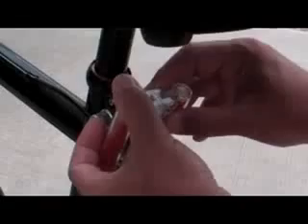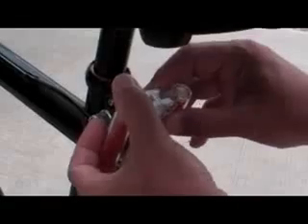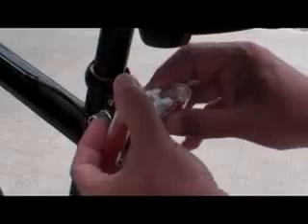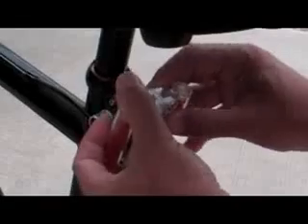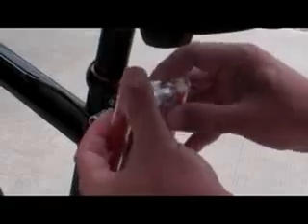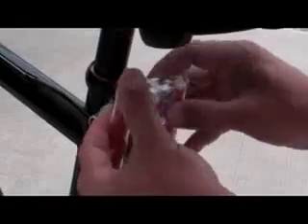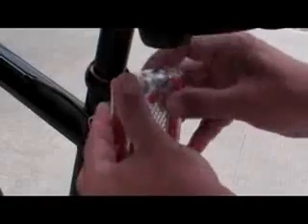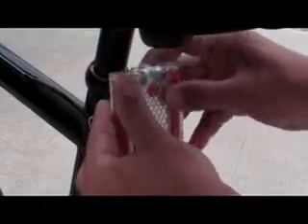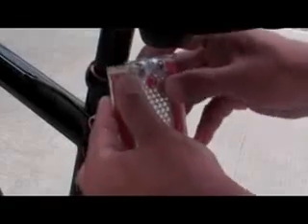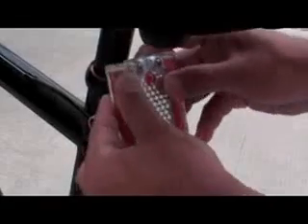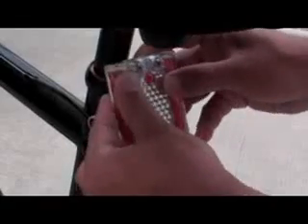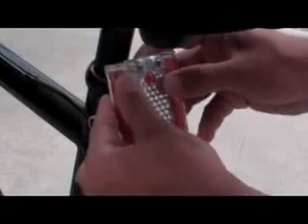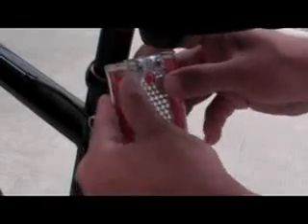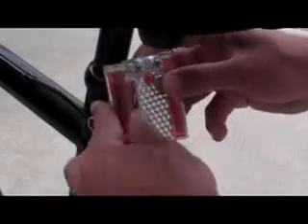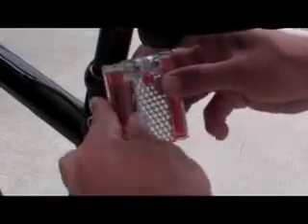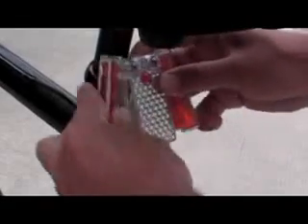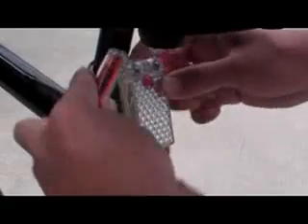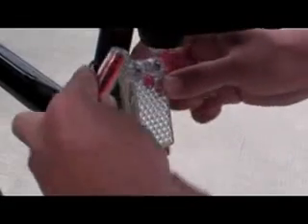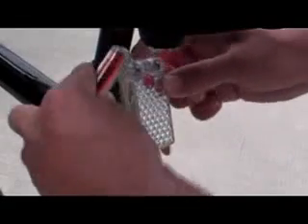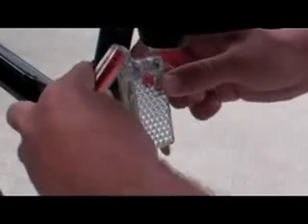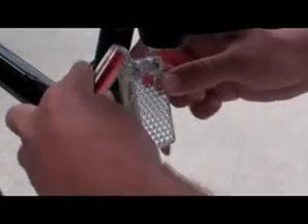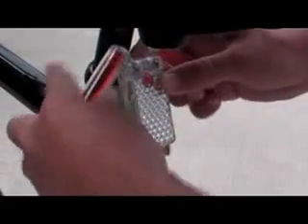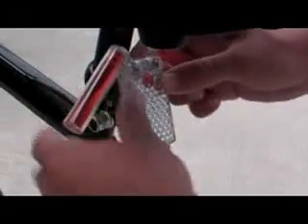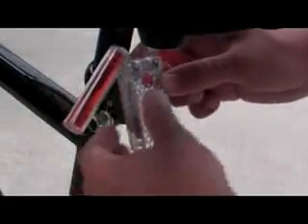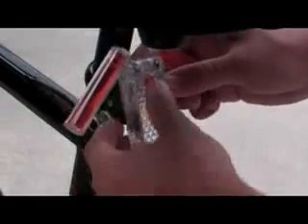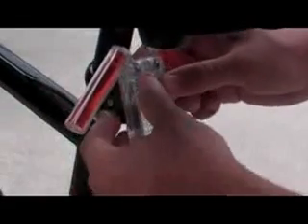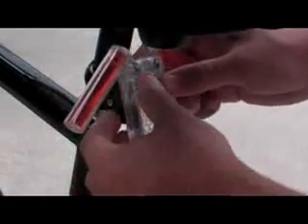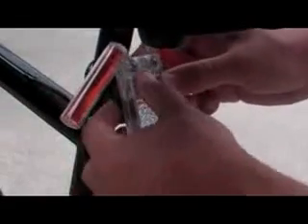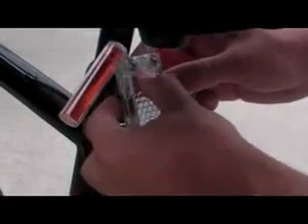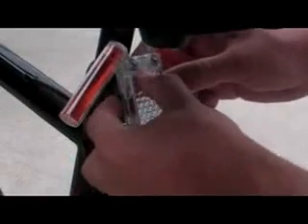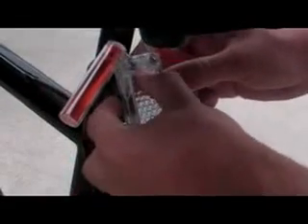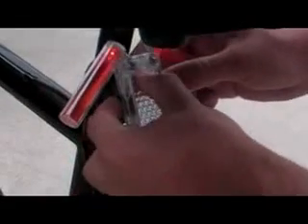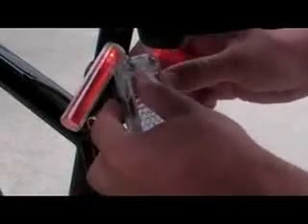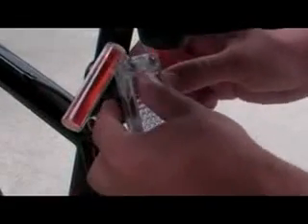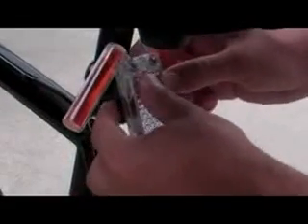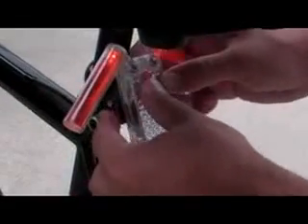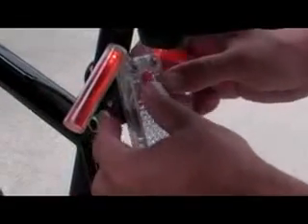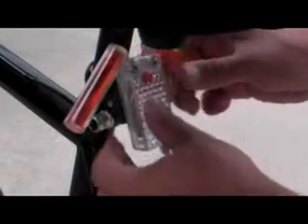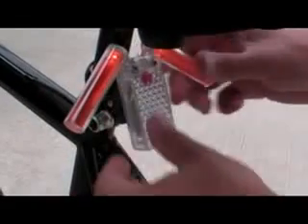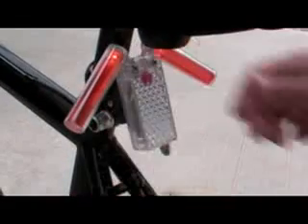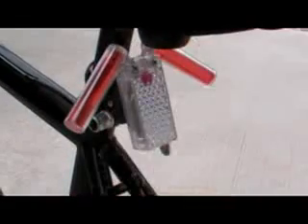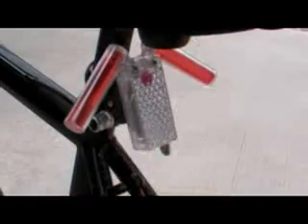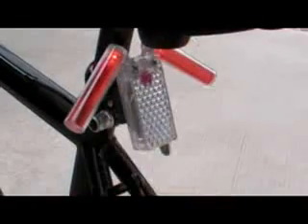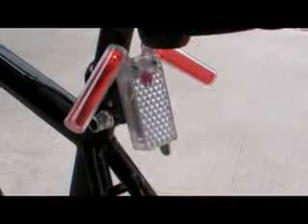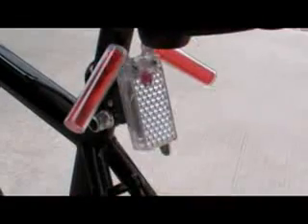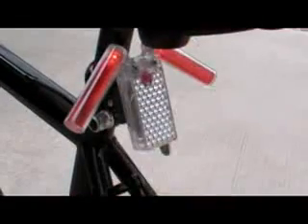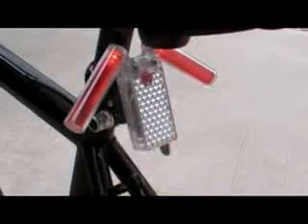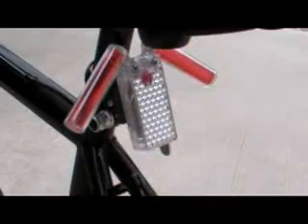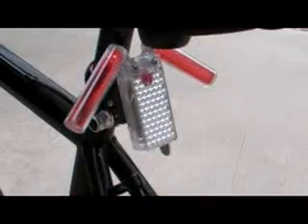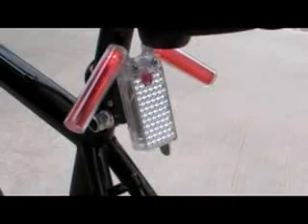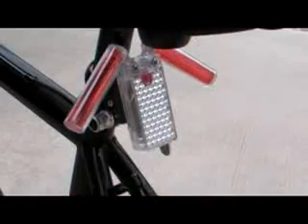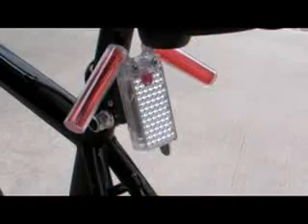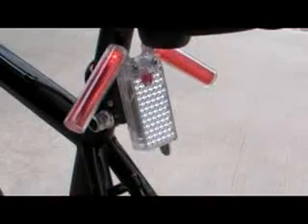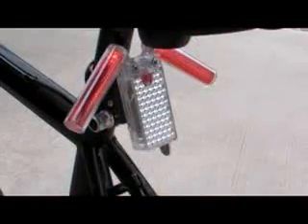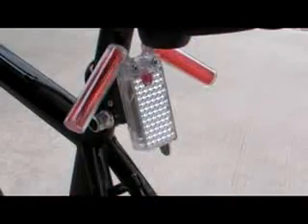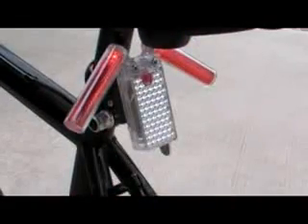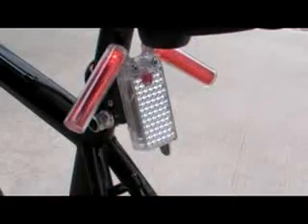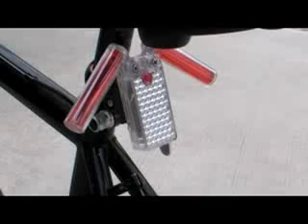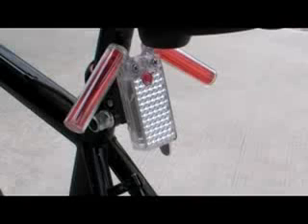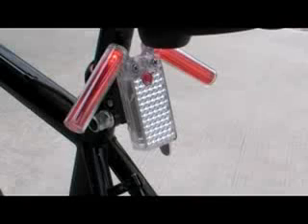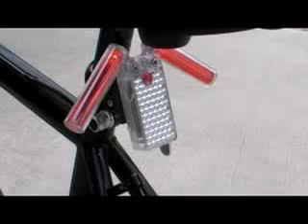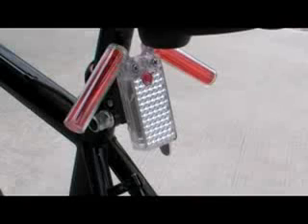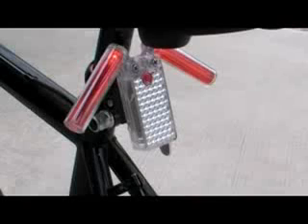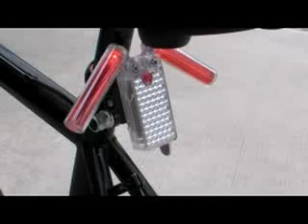The LED 48 comes with a bike clip. This allows you to clip the unit to the stem of the bicycle seat, making it much safer for a nighttime ride.